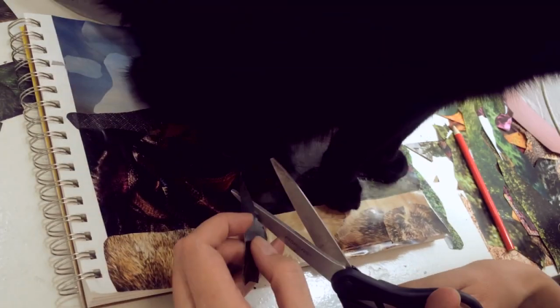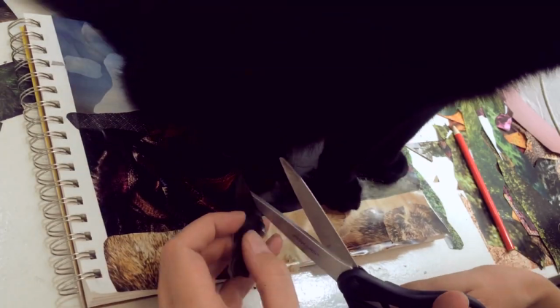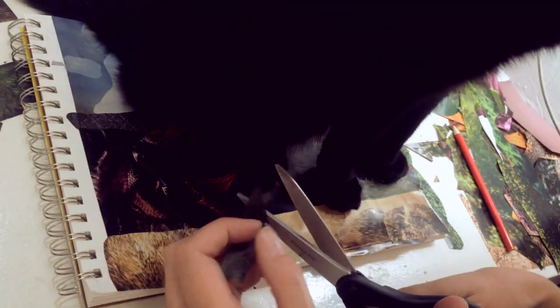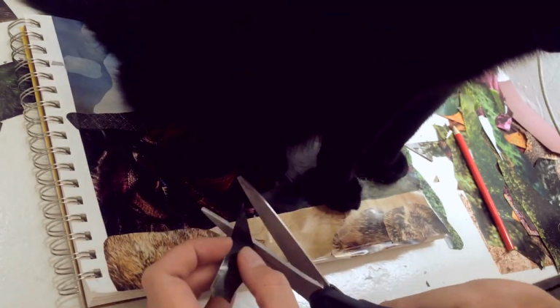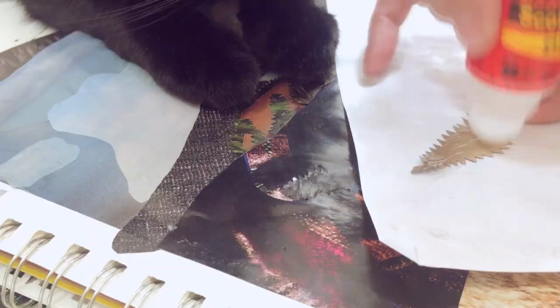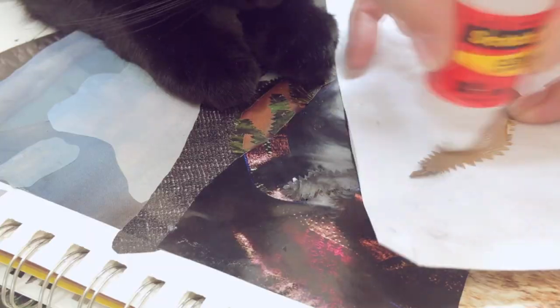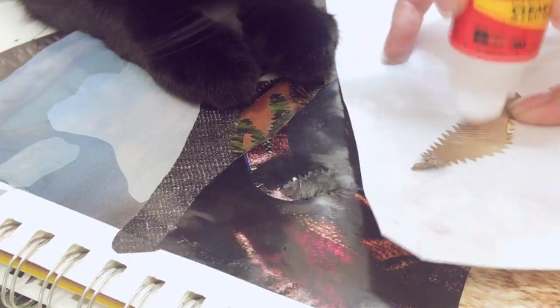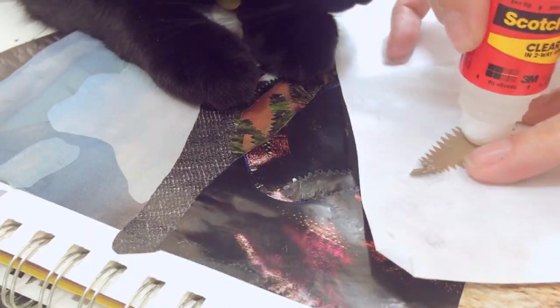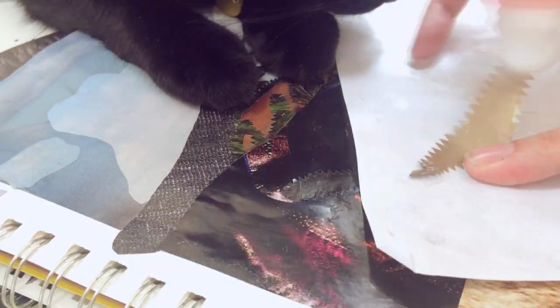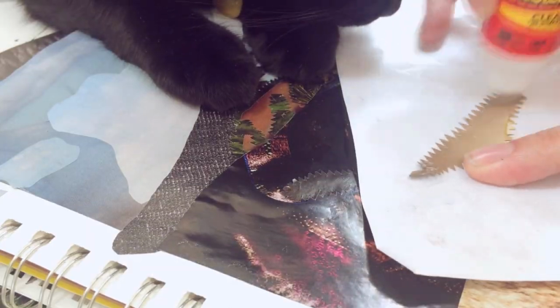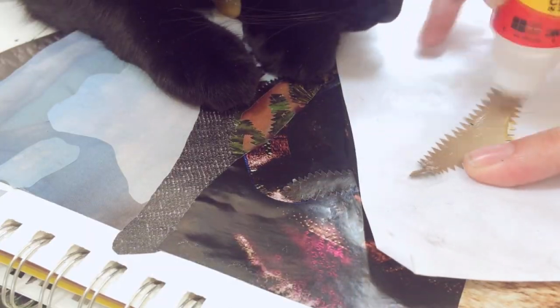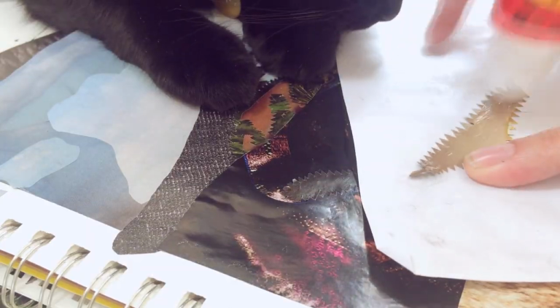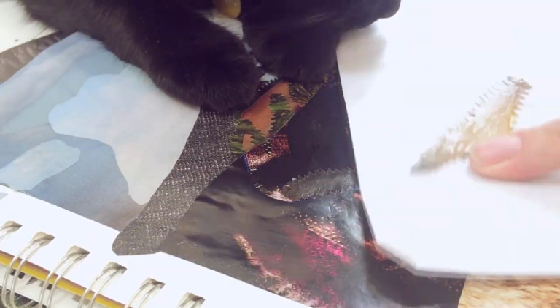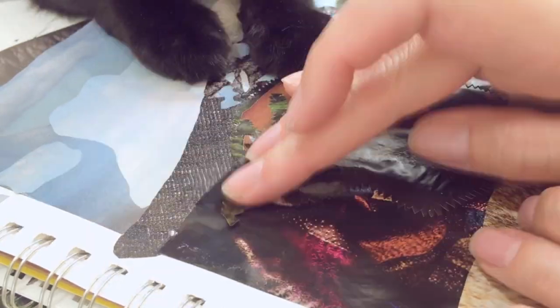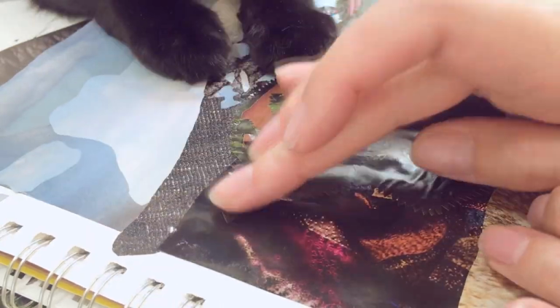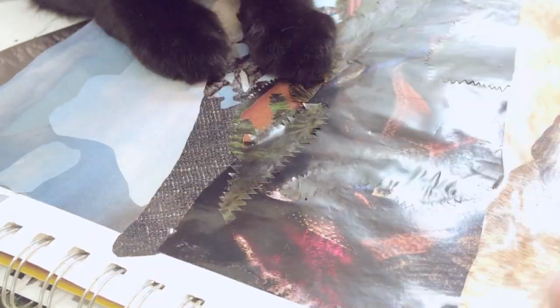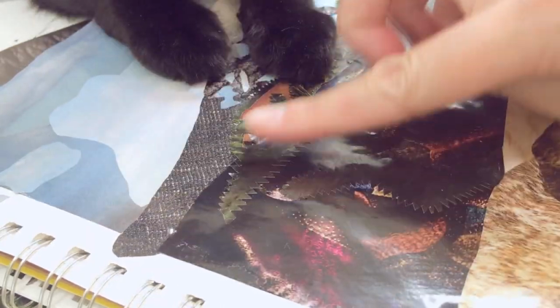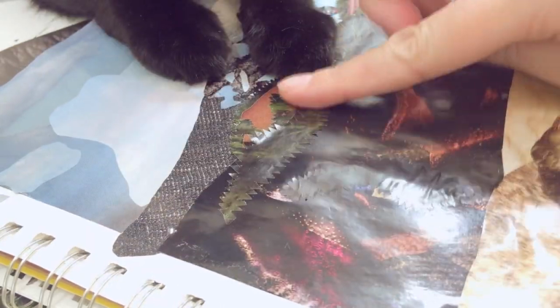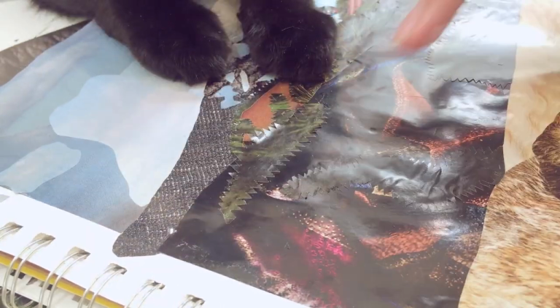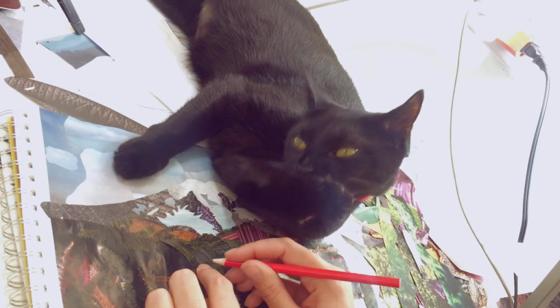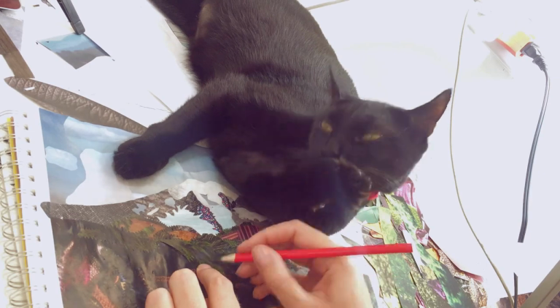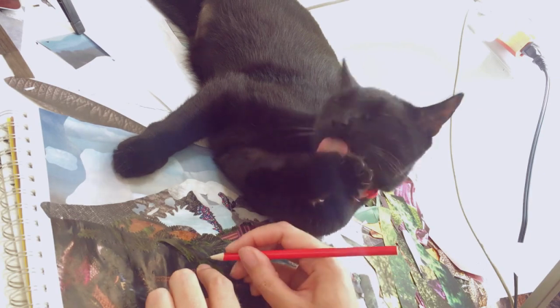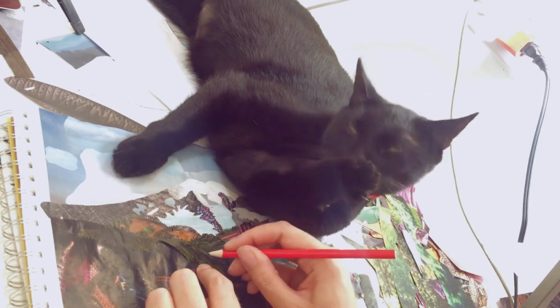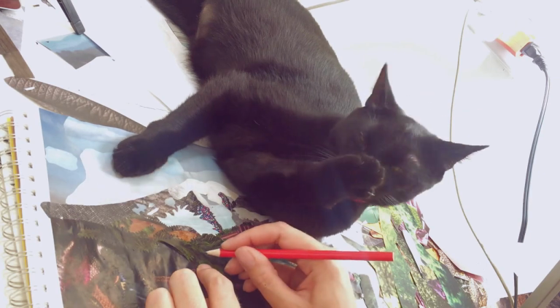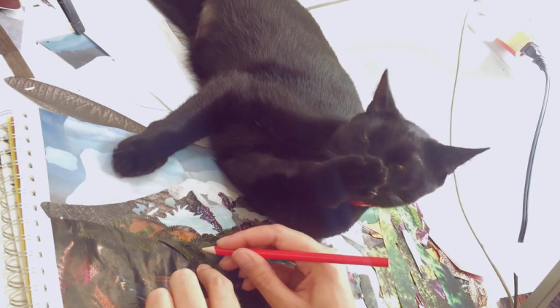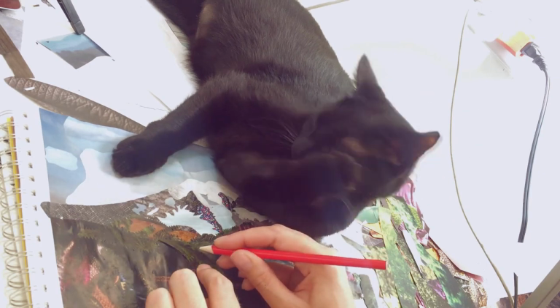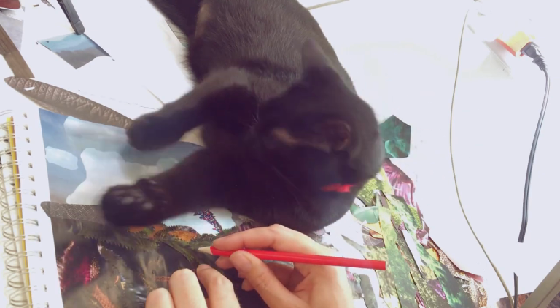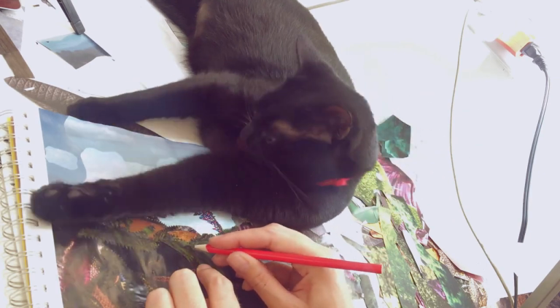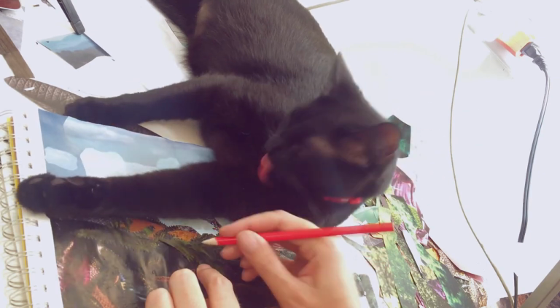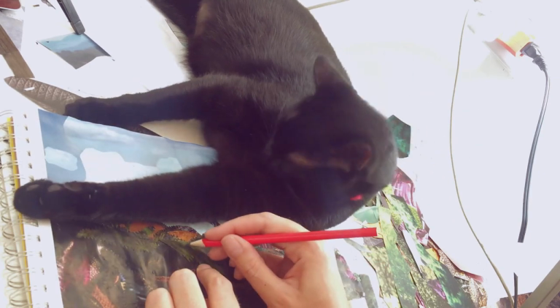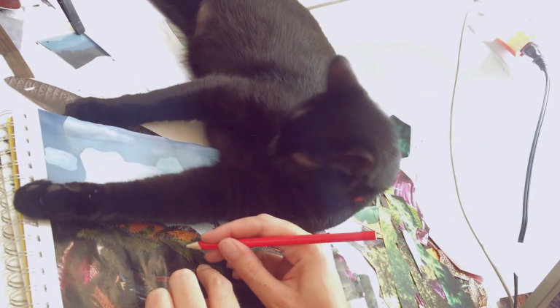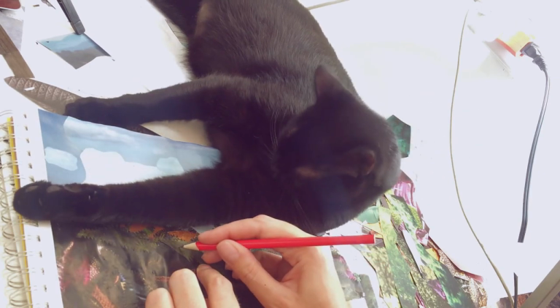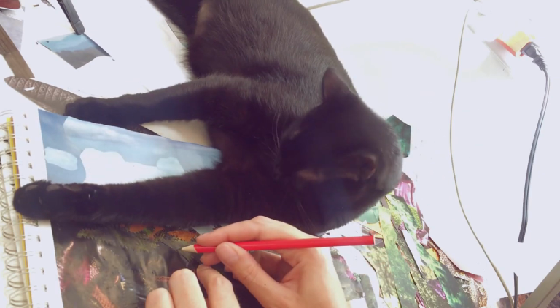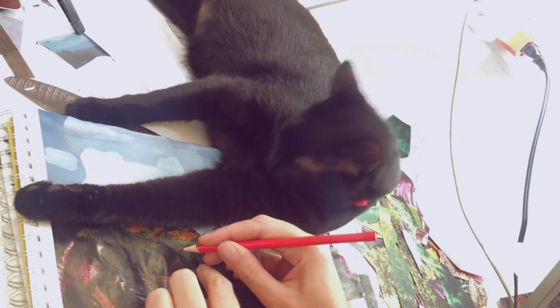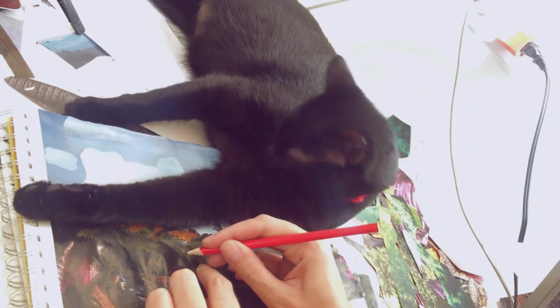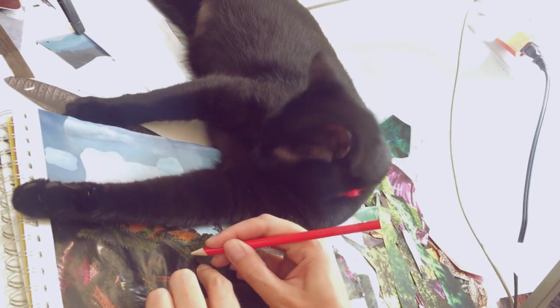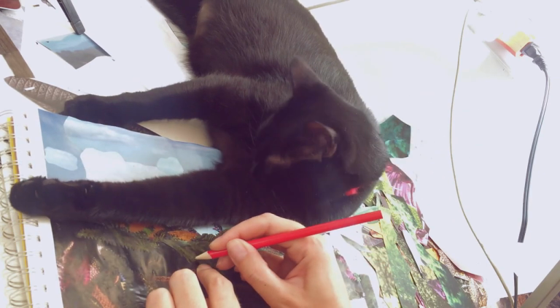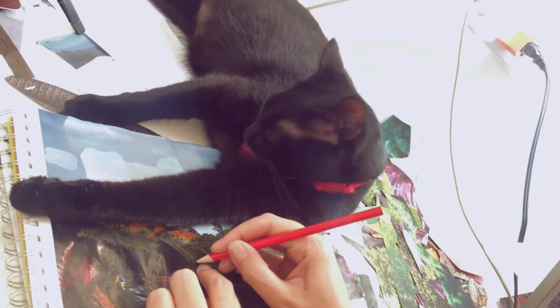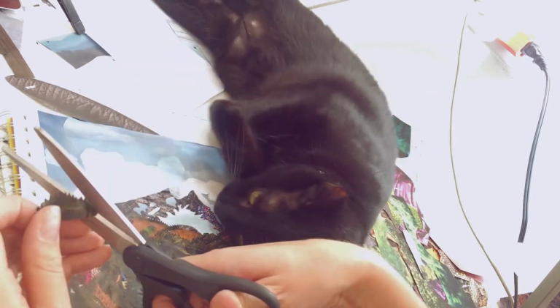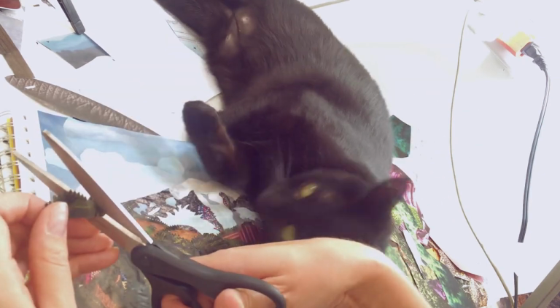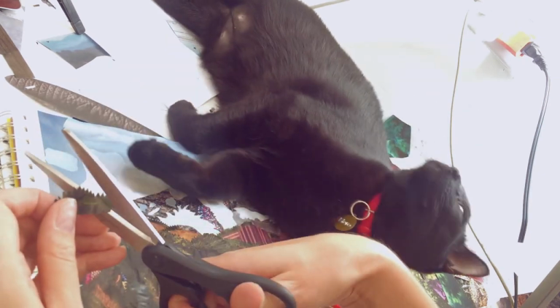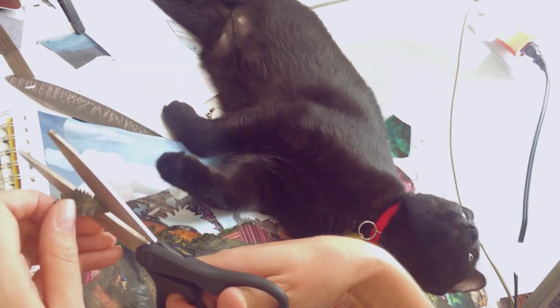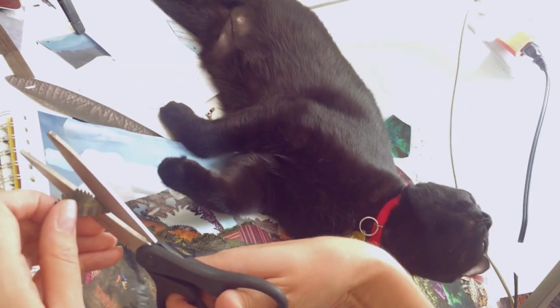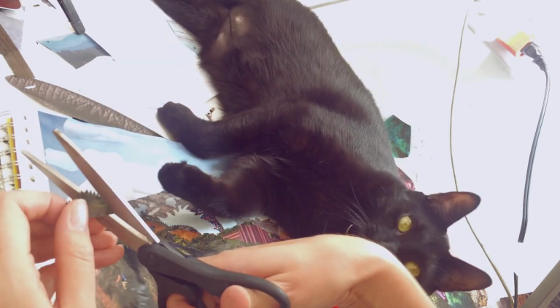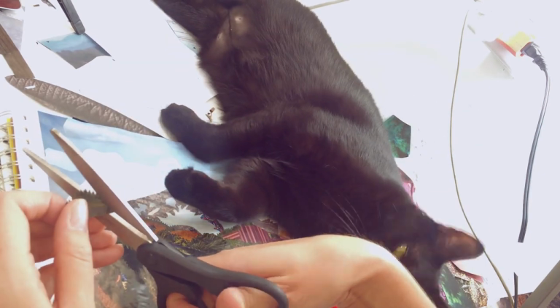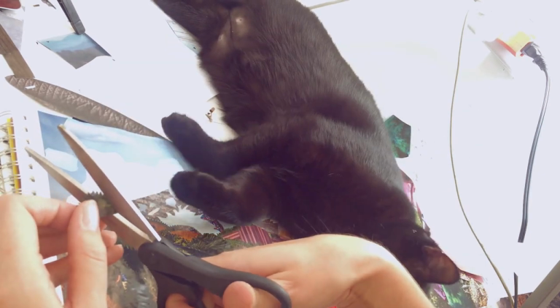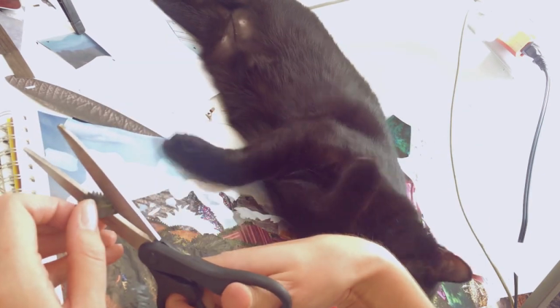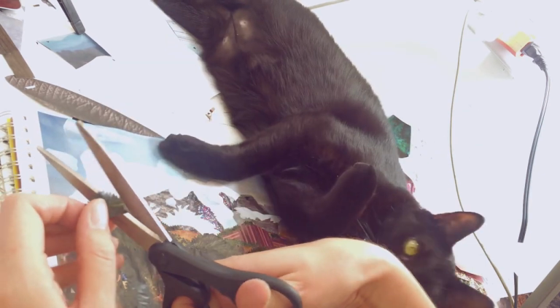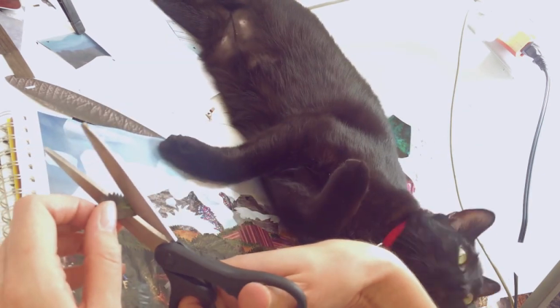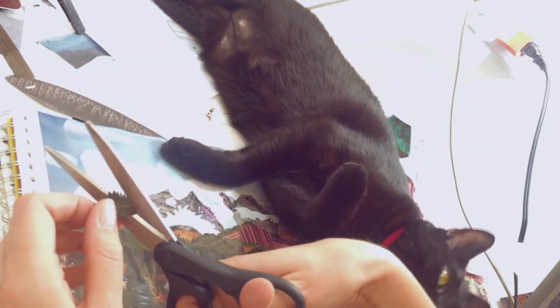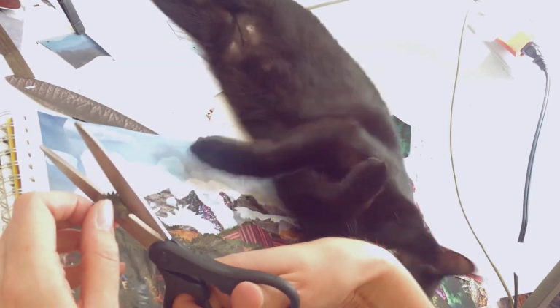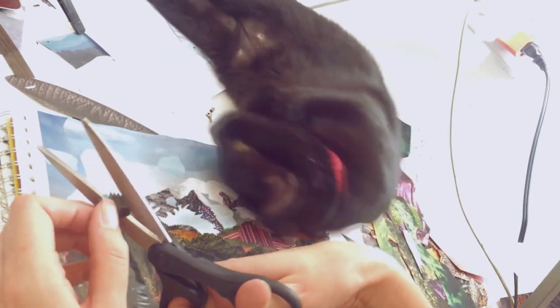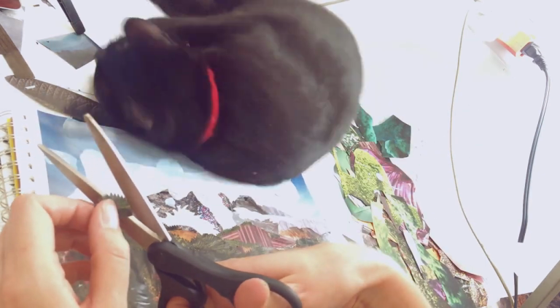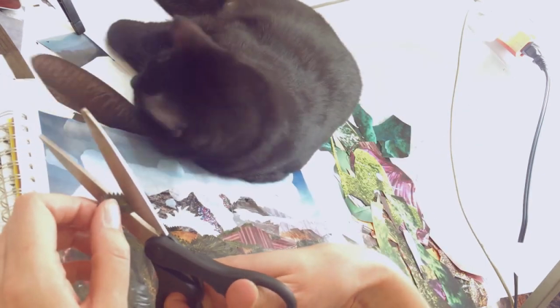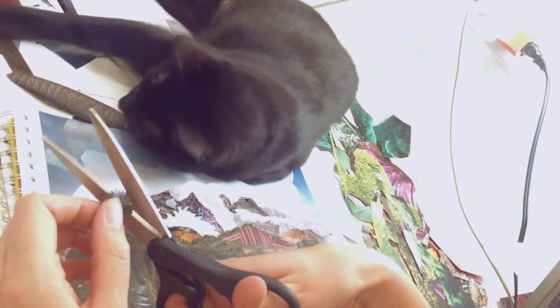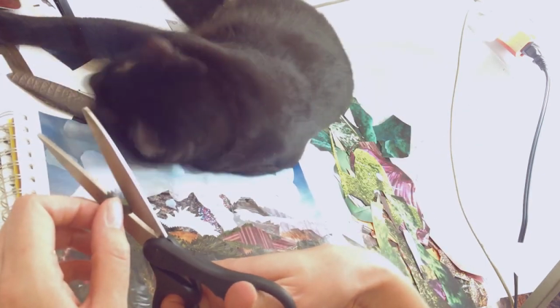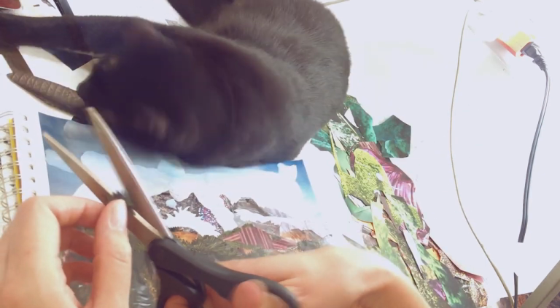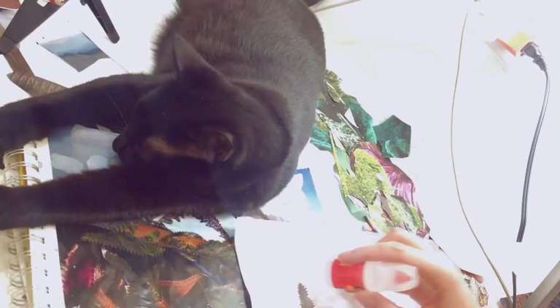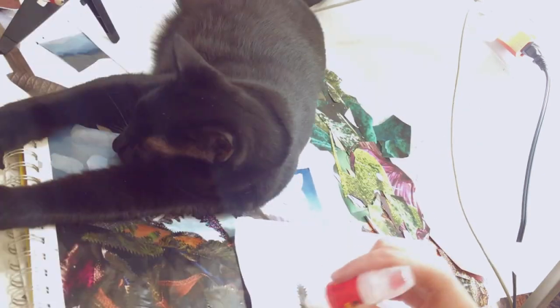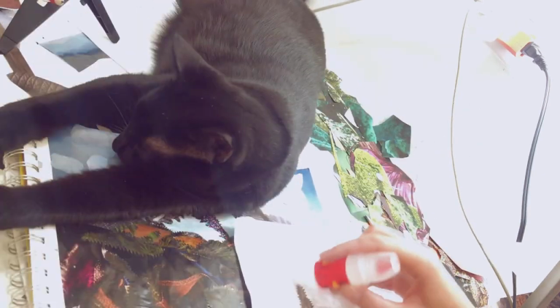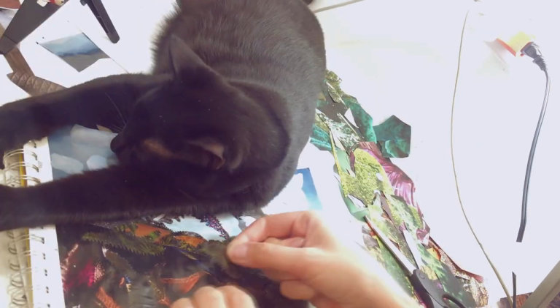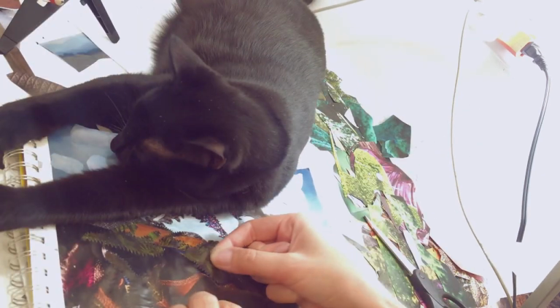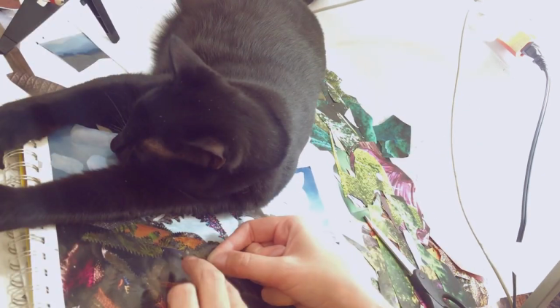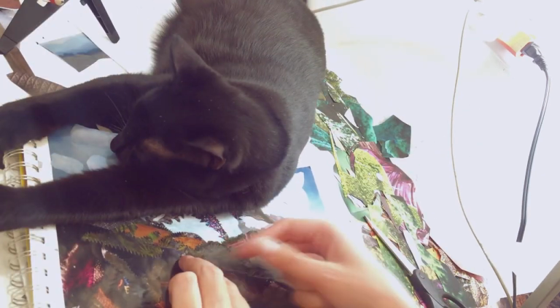My cat Nero was very interested in this process and made sure to oversee it and provide input — and sometimes bathe.